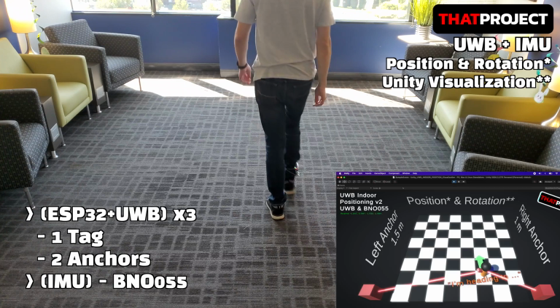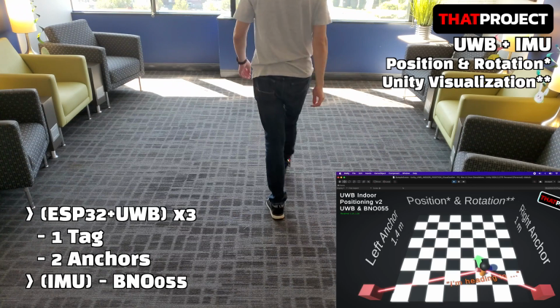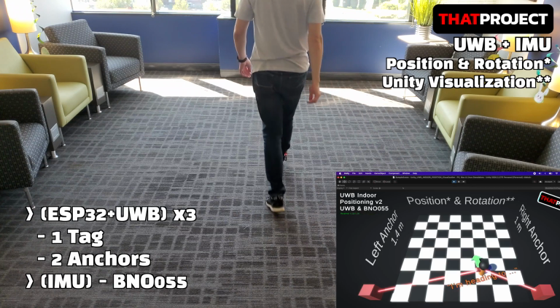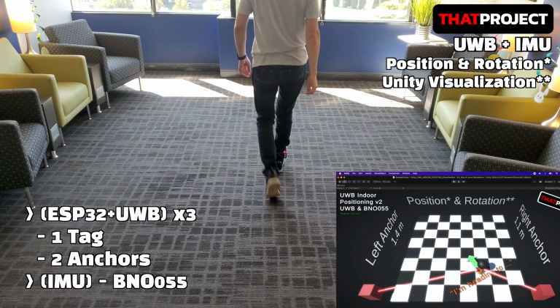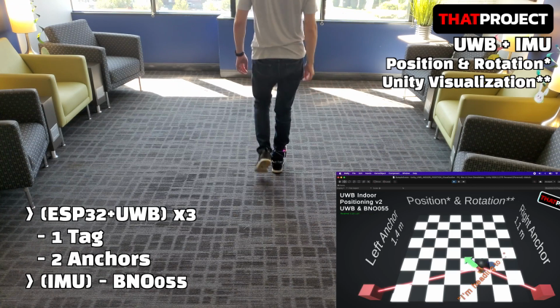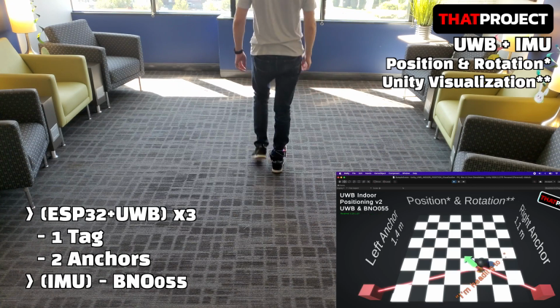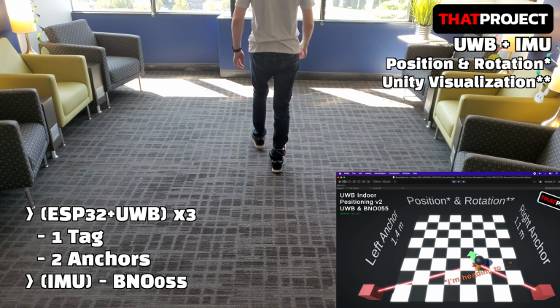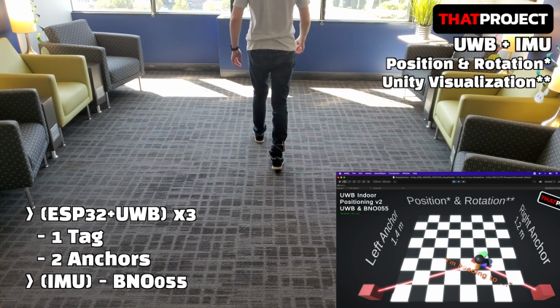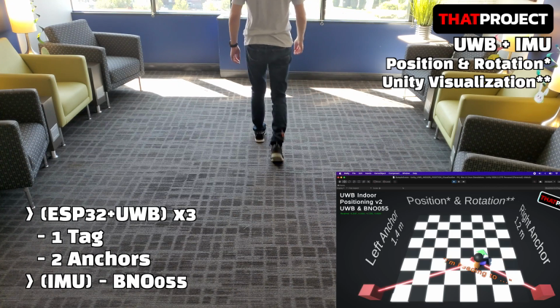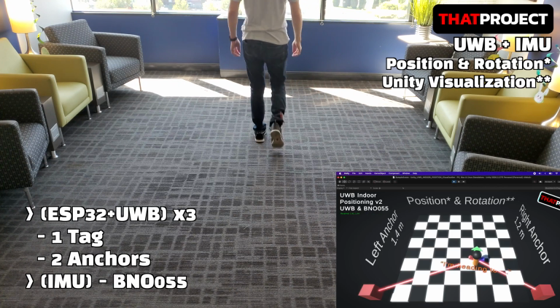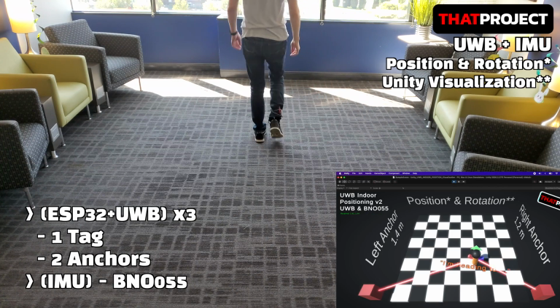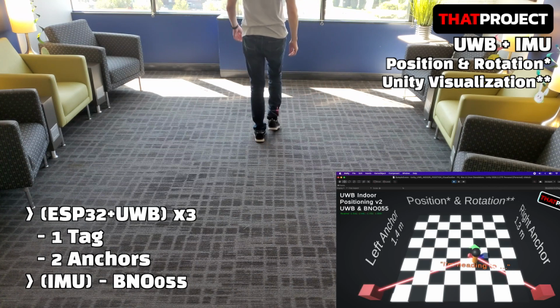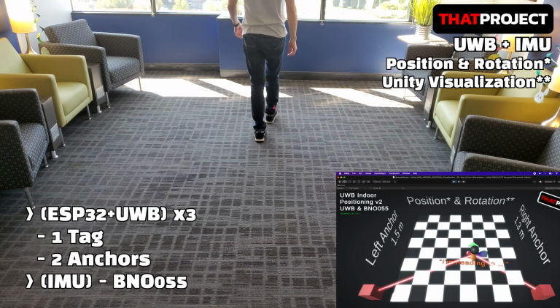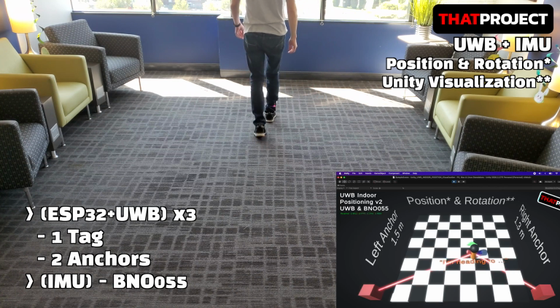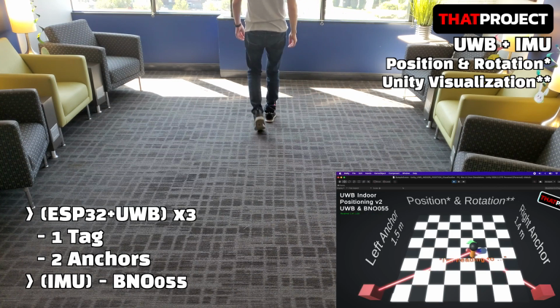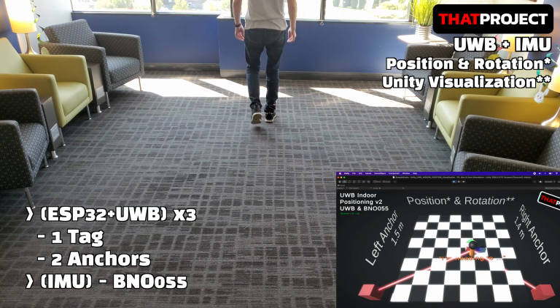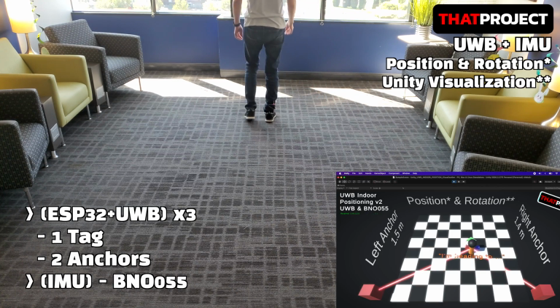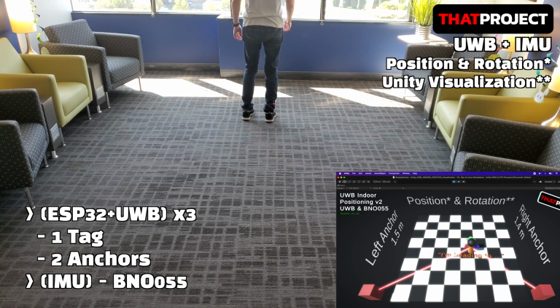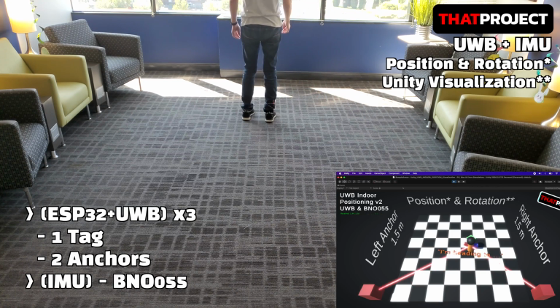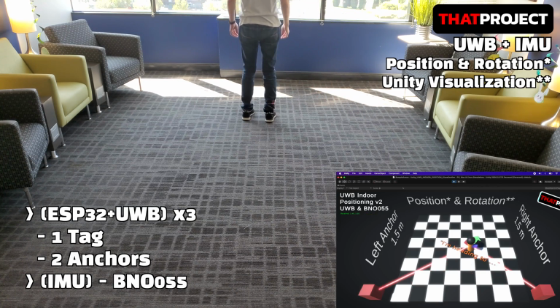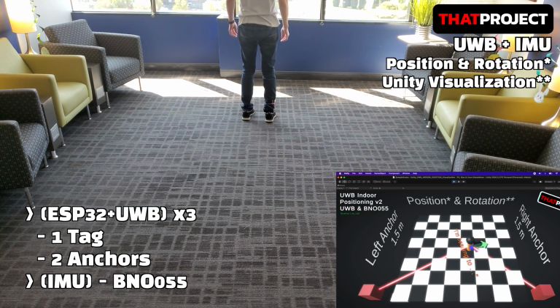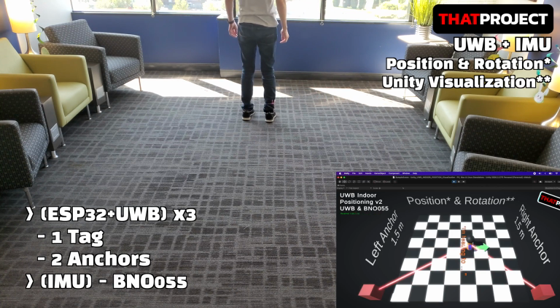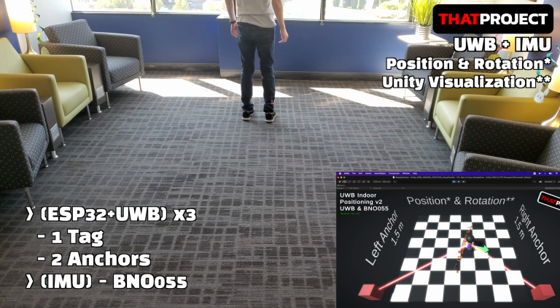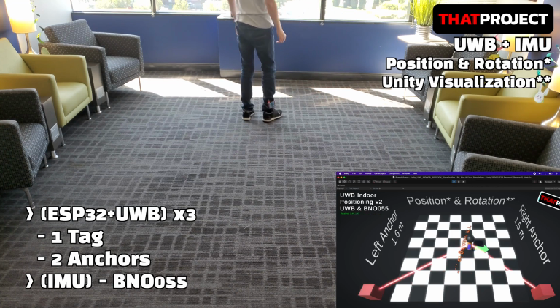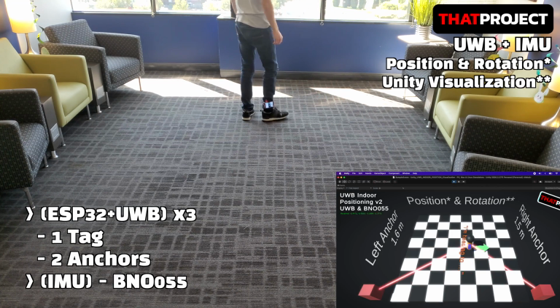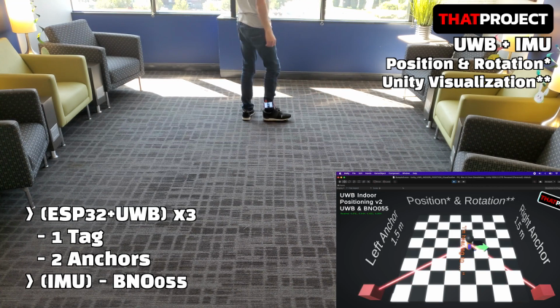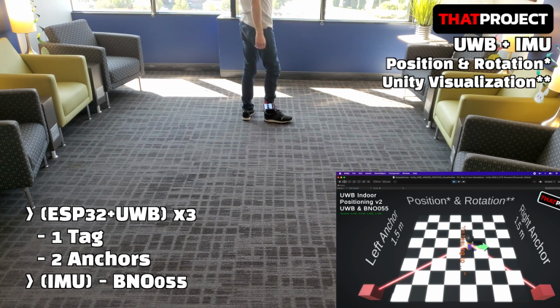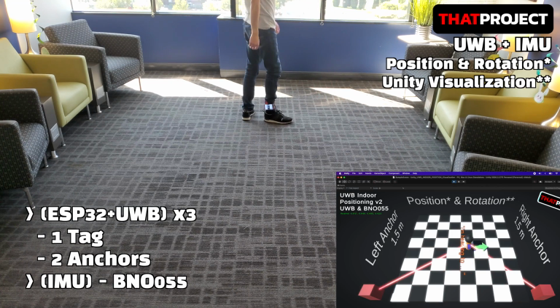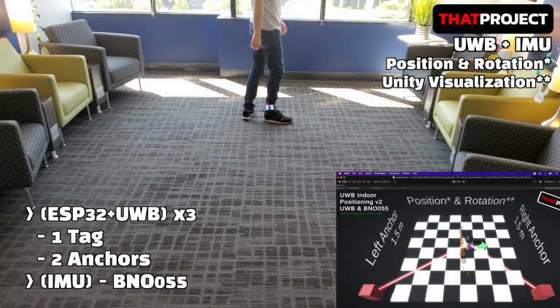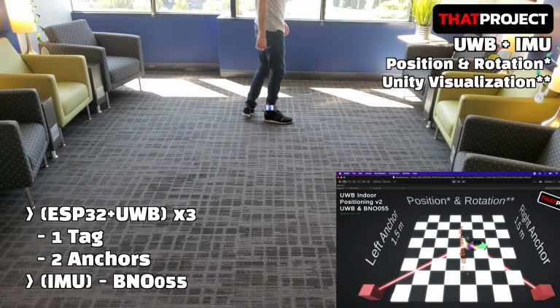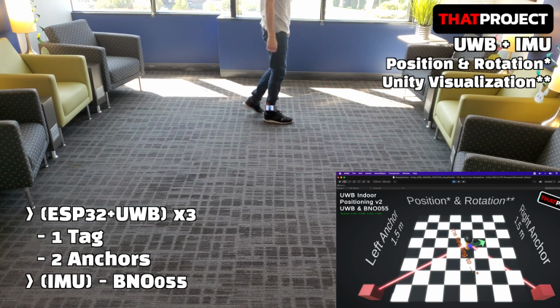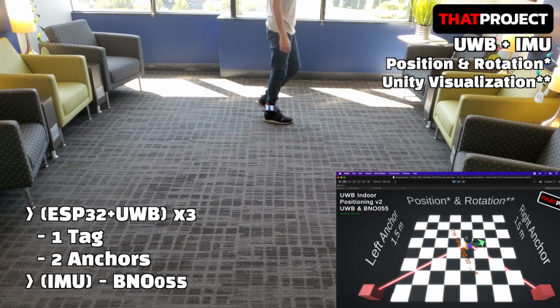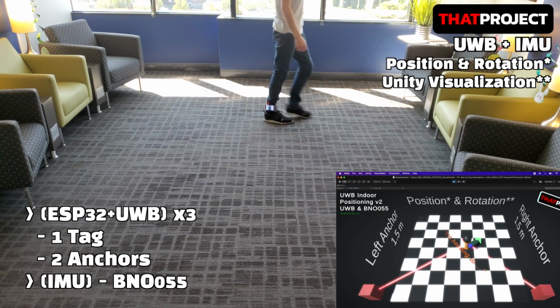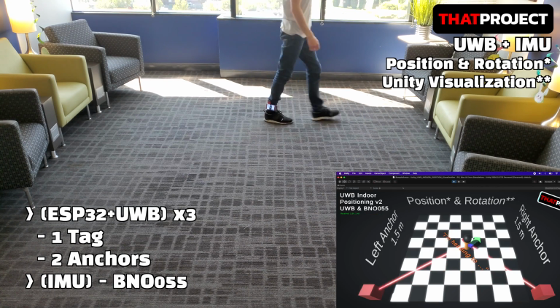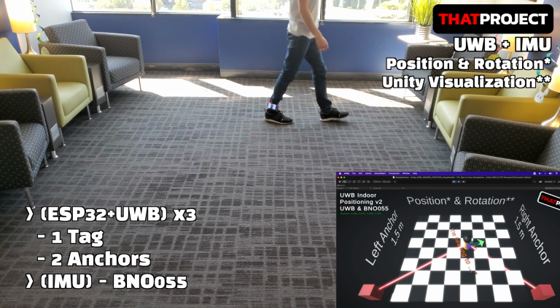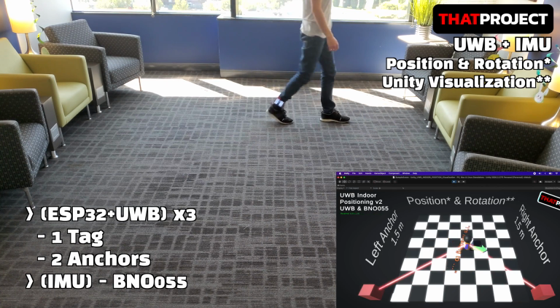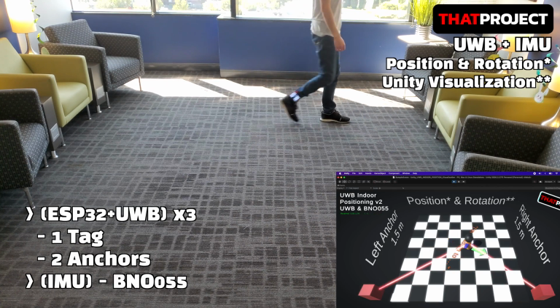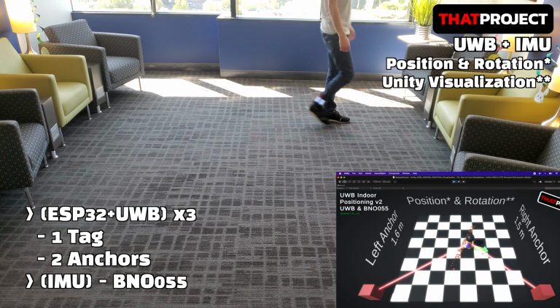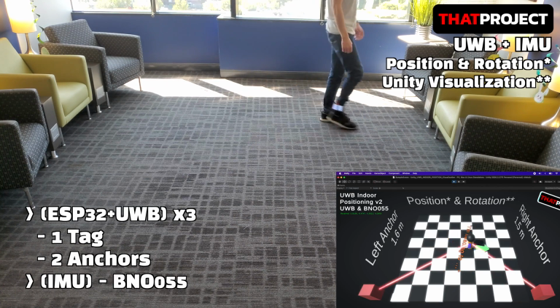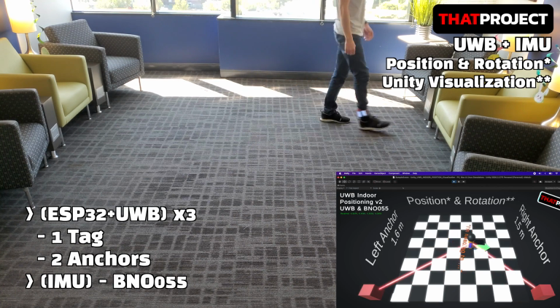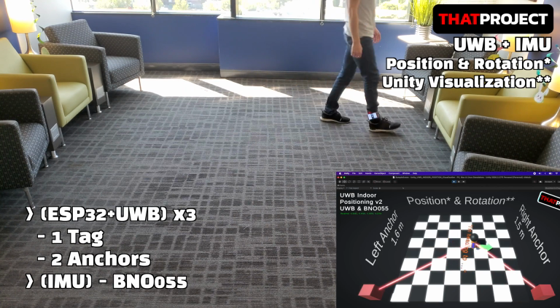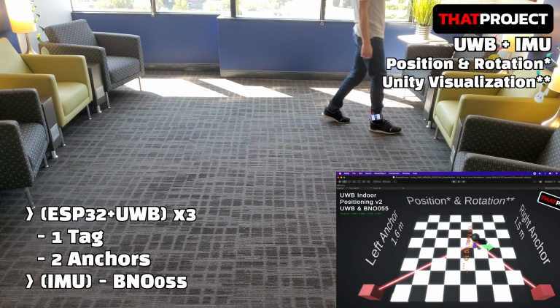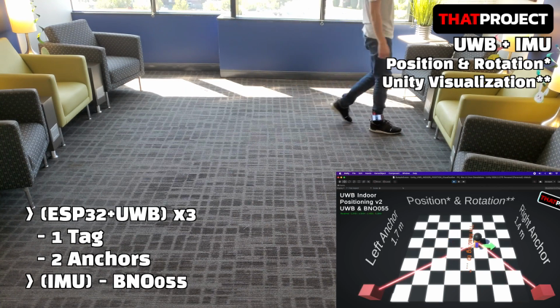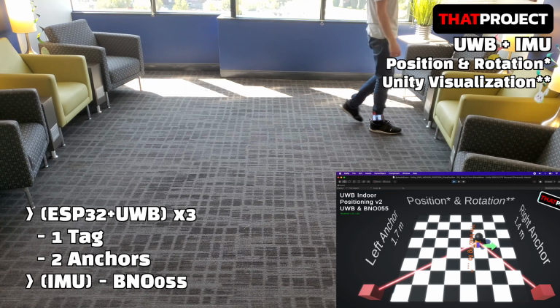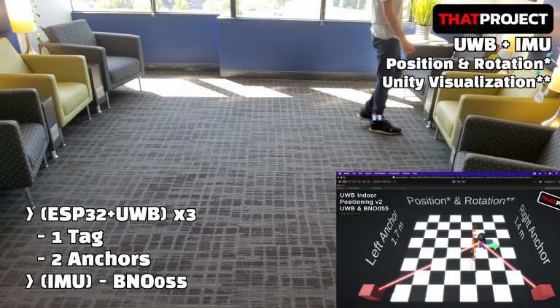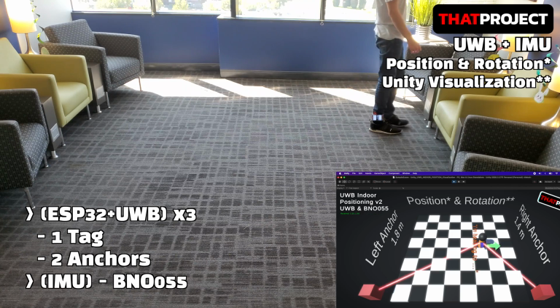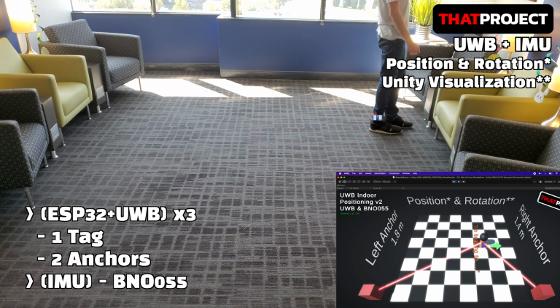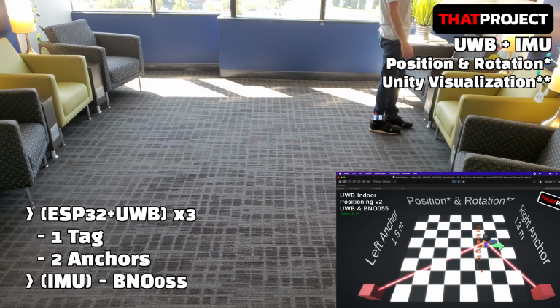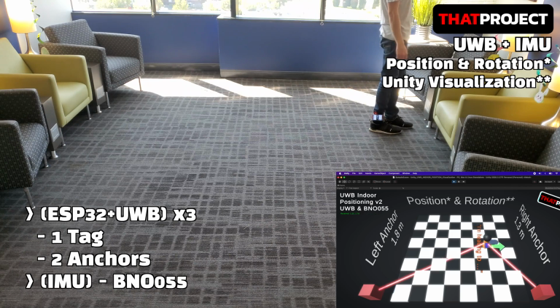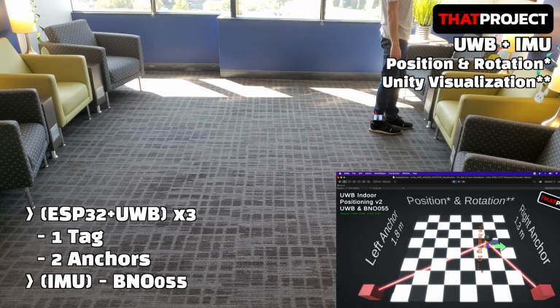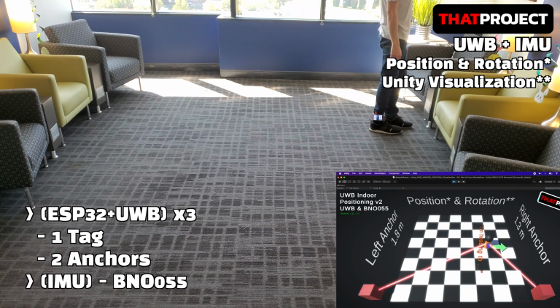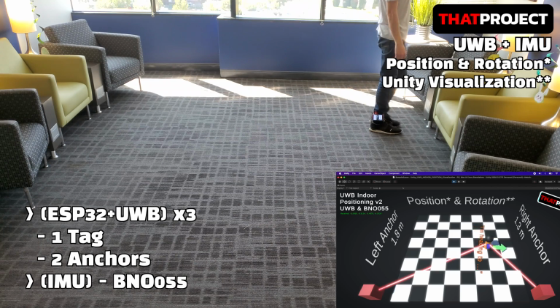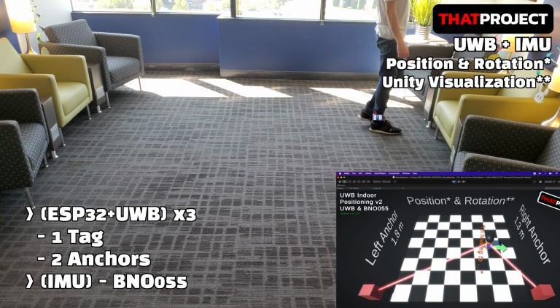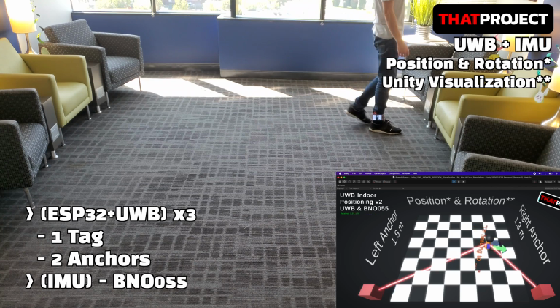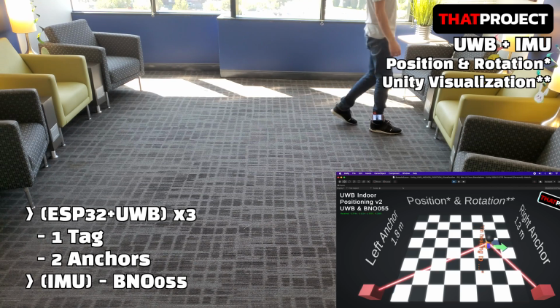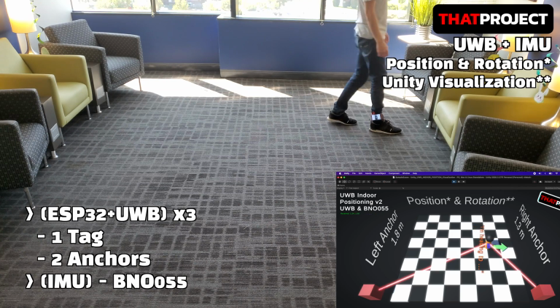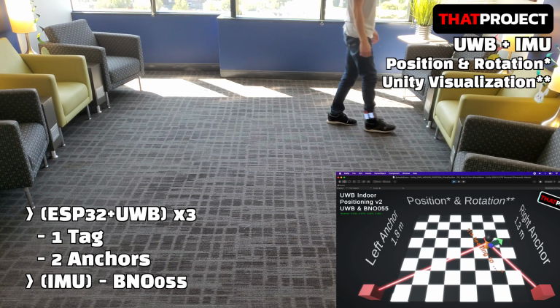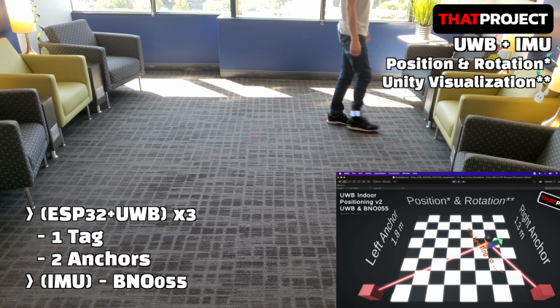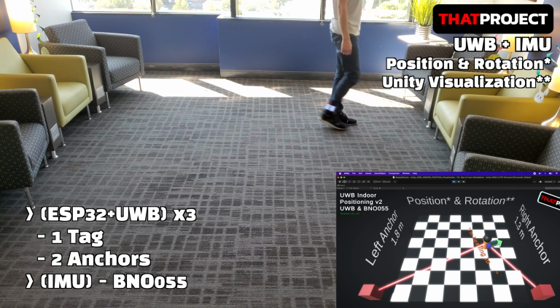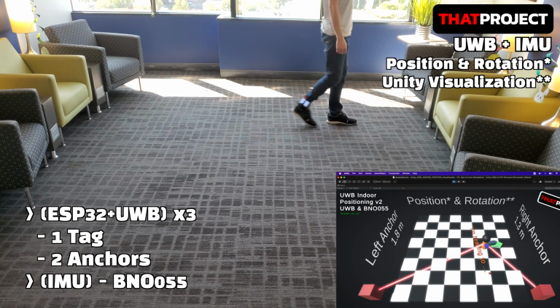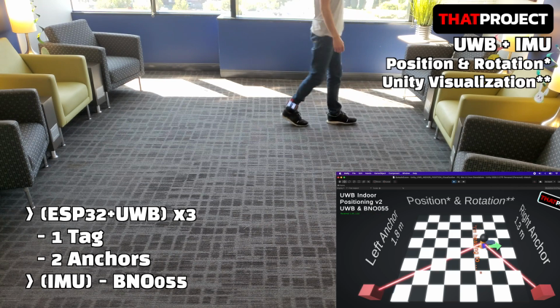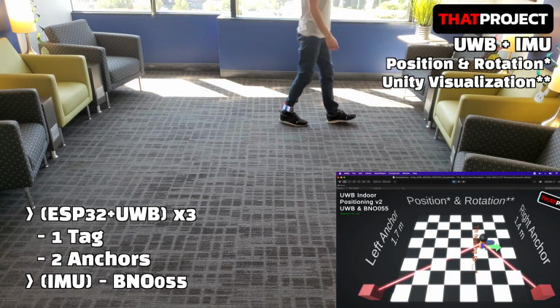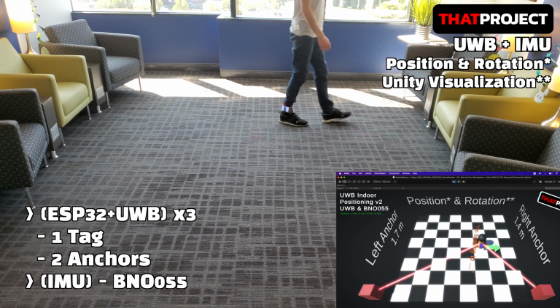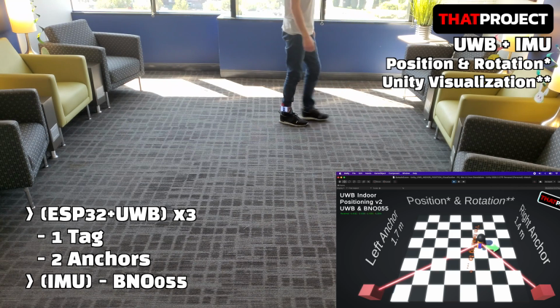You can see me moving. You can know not only my position but also my direction. Everything about my movement is being represented in a virtual environment.